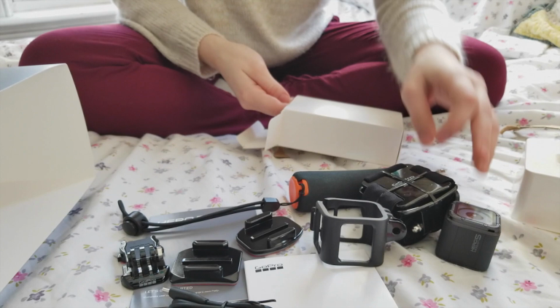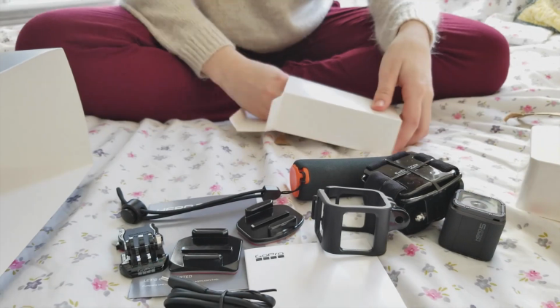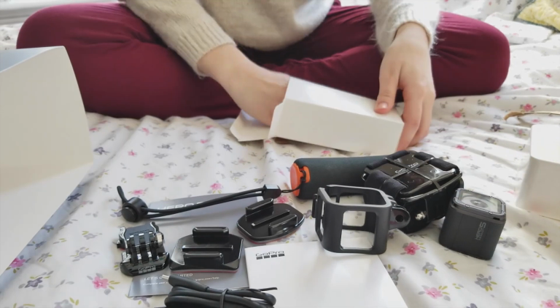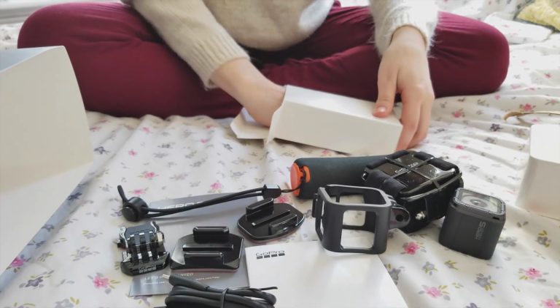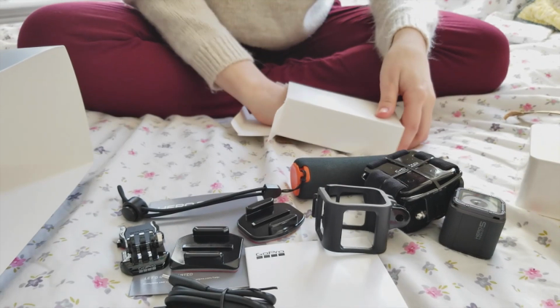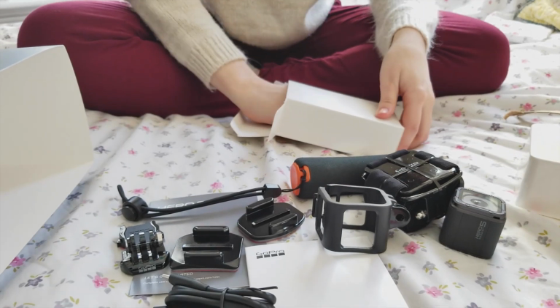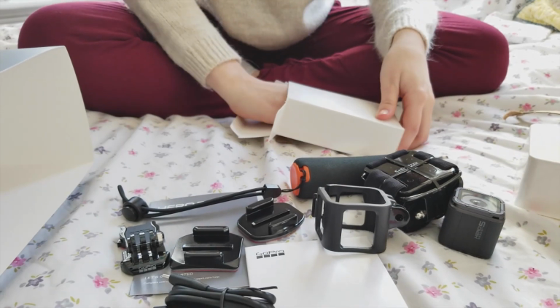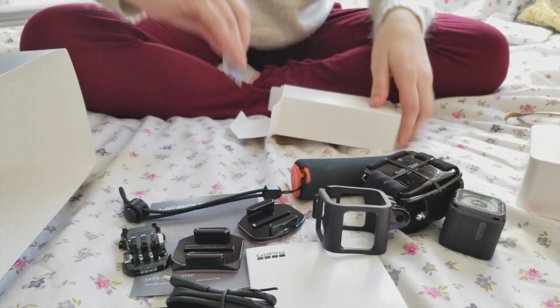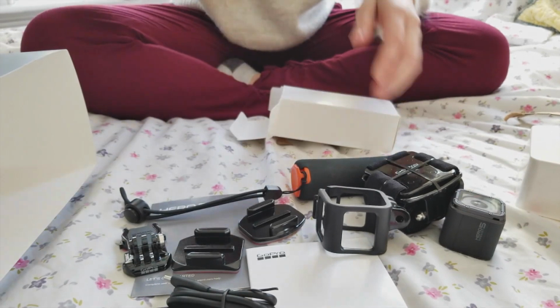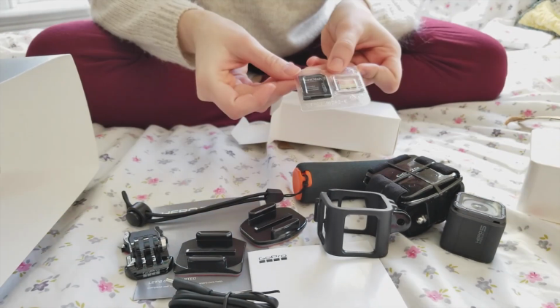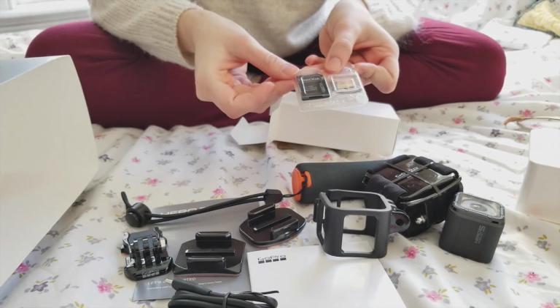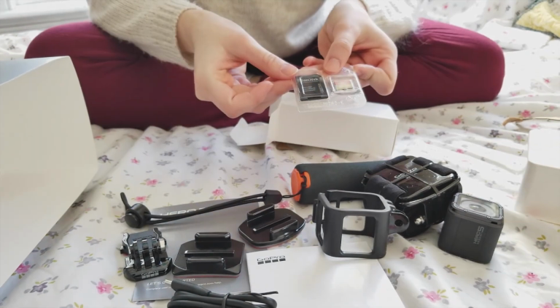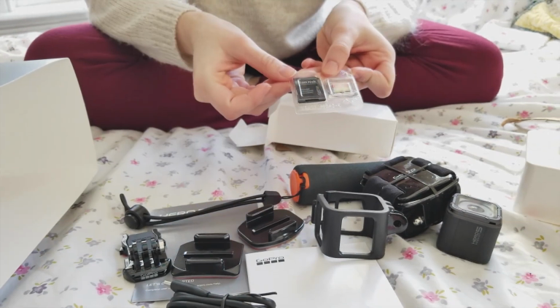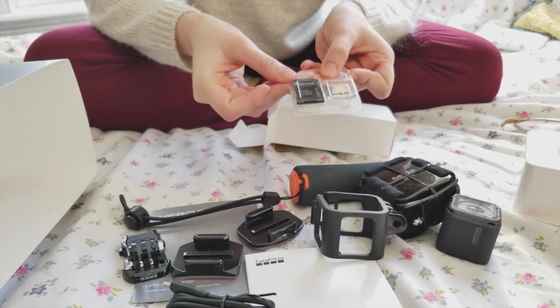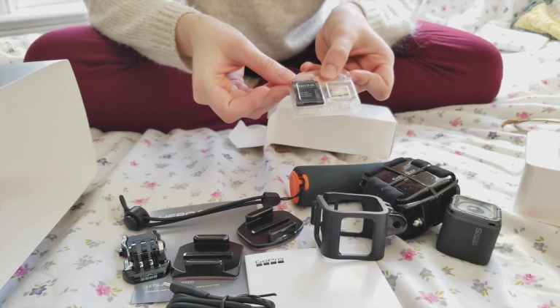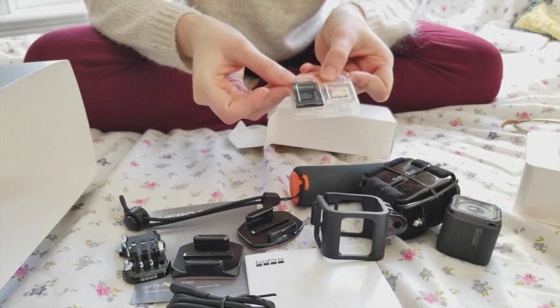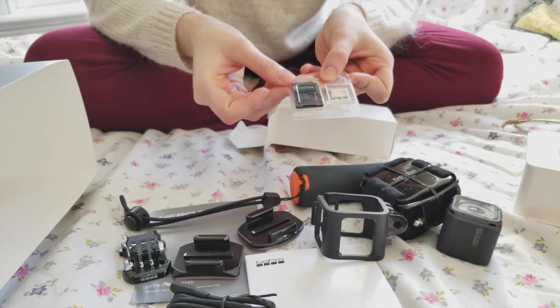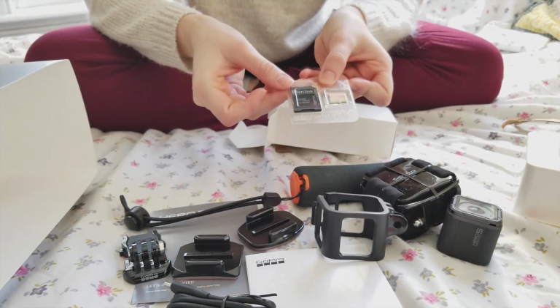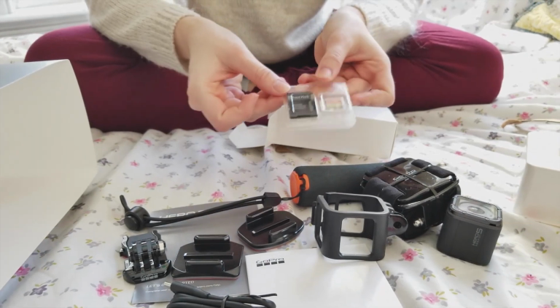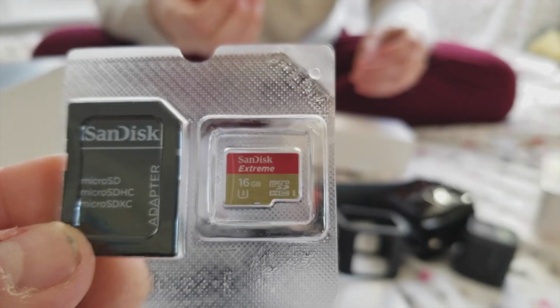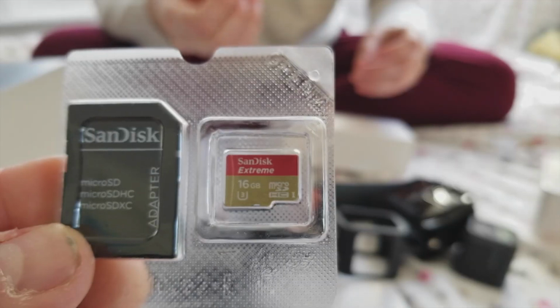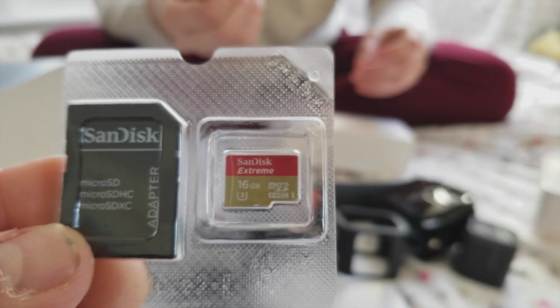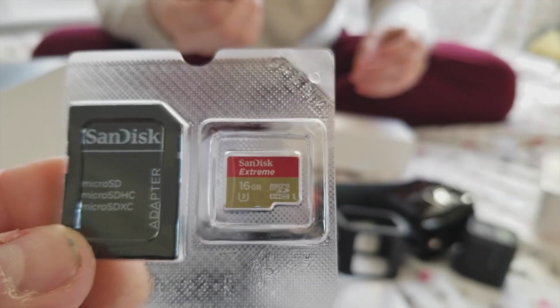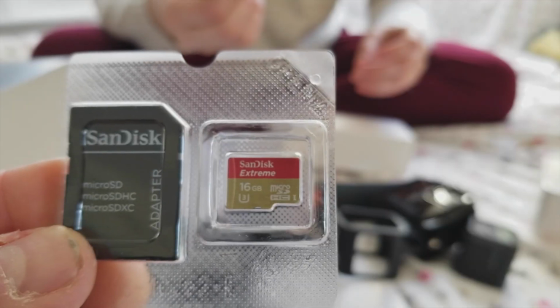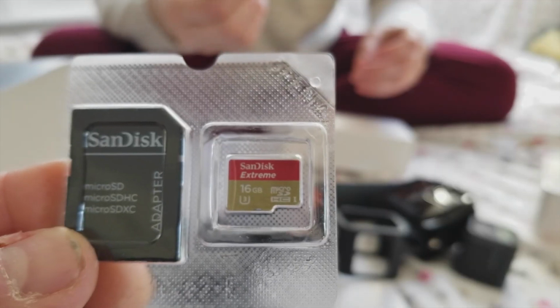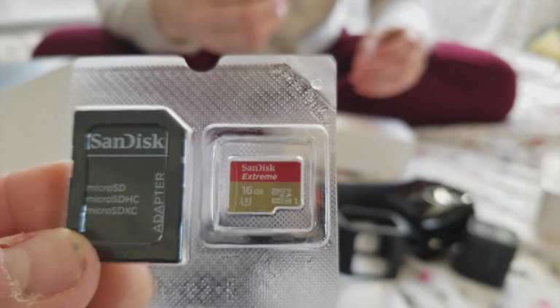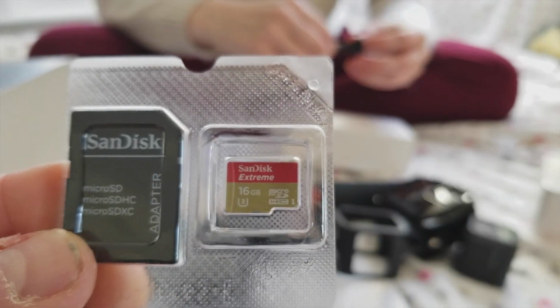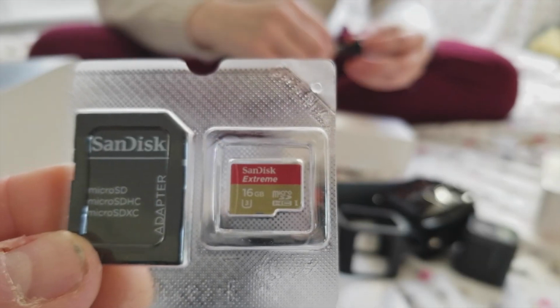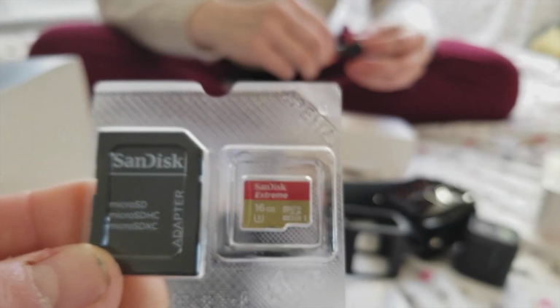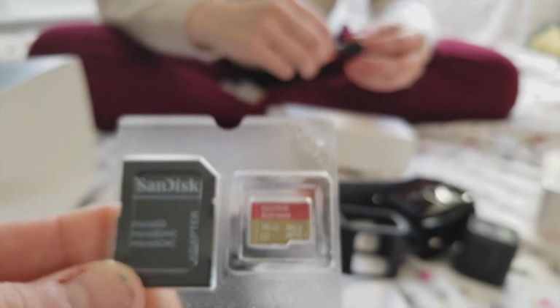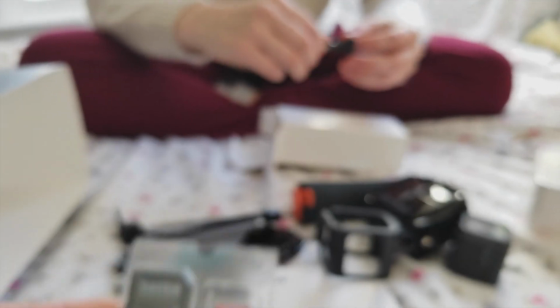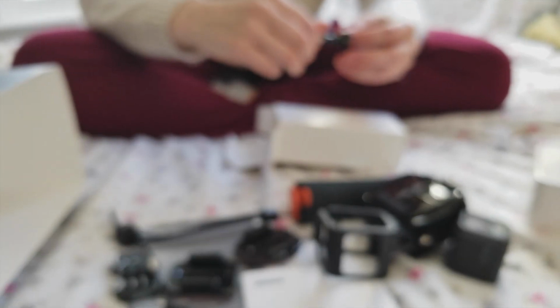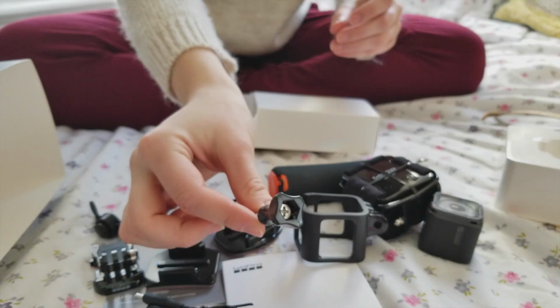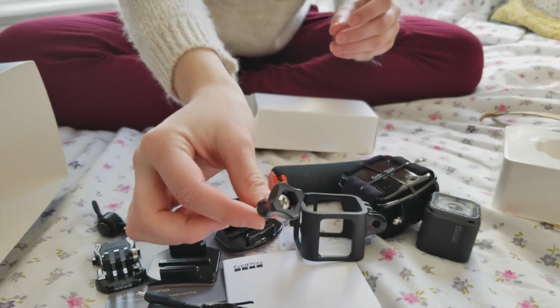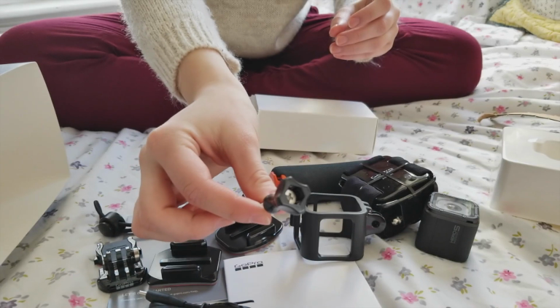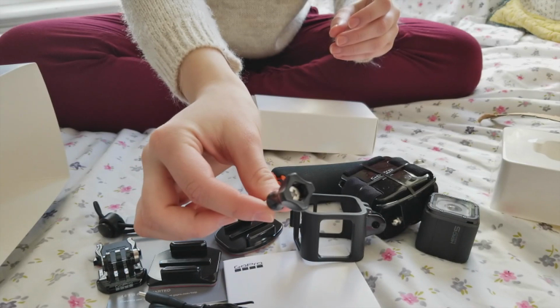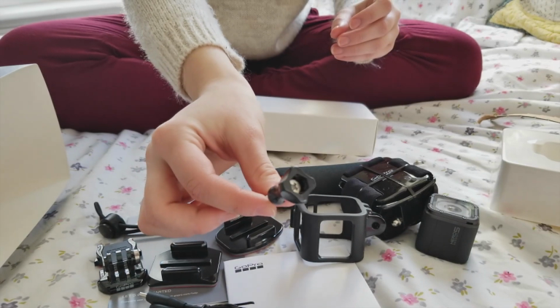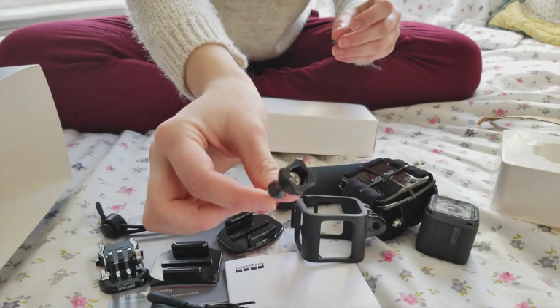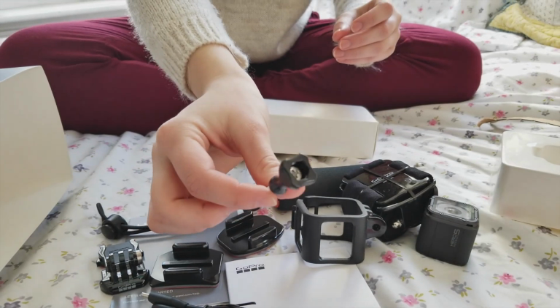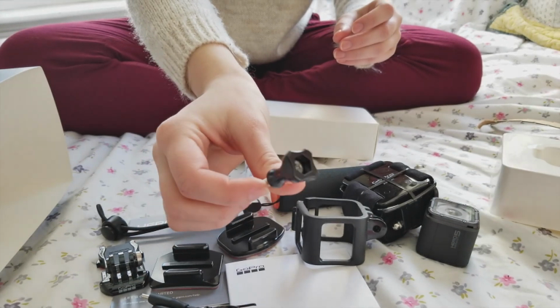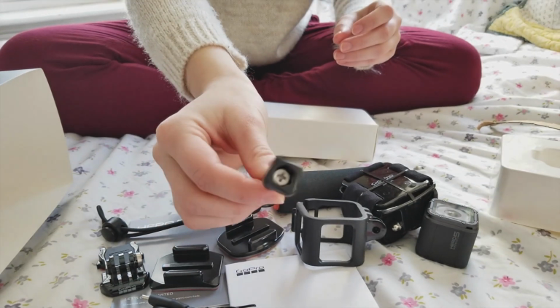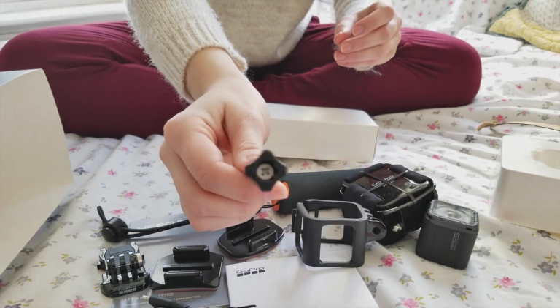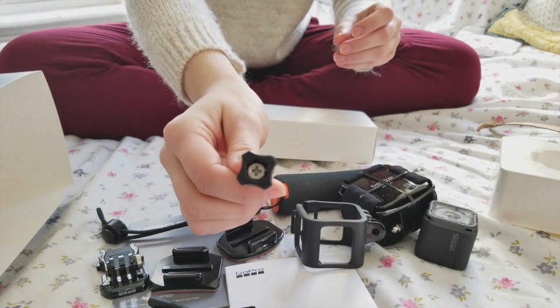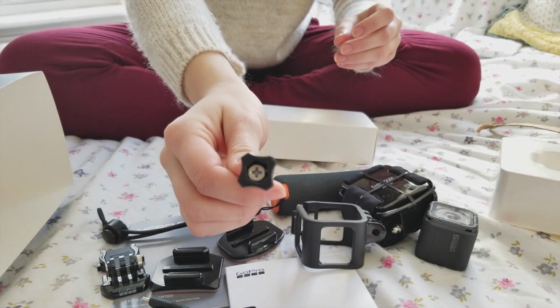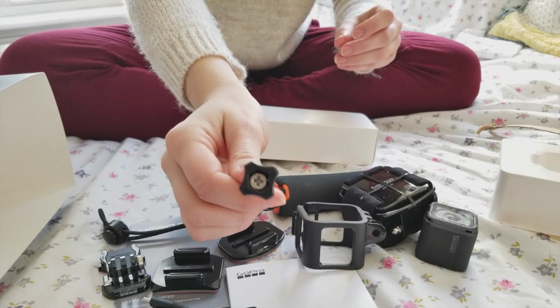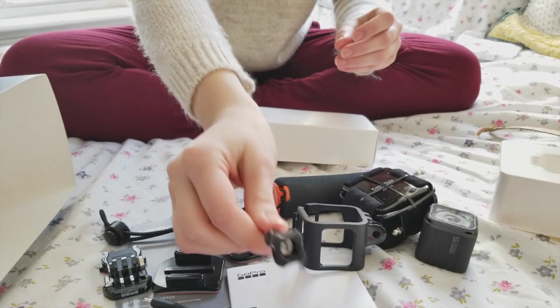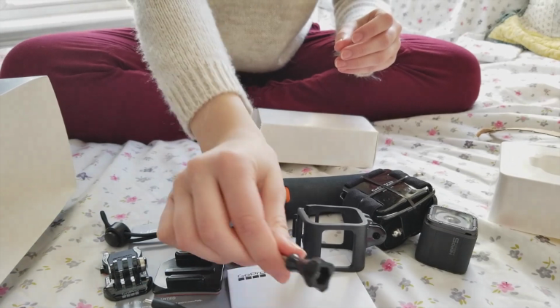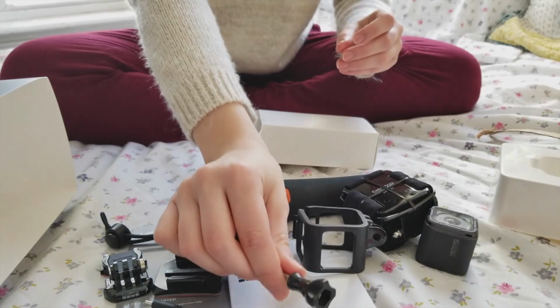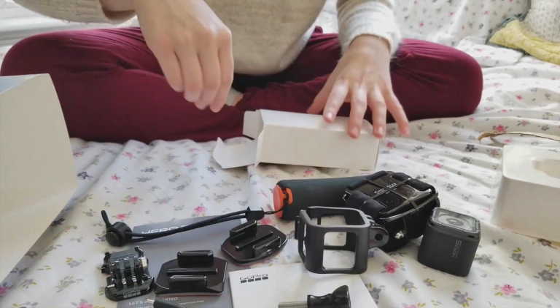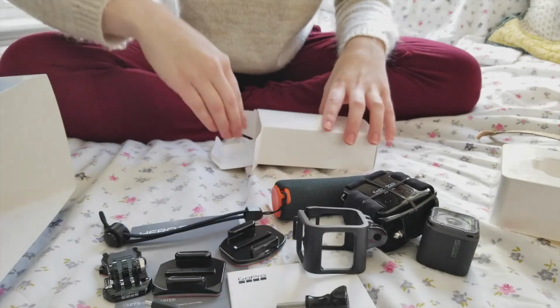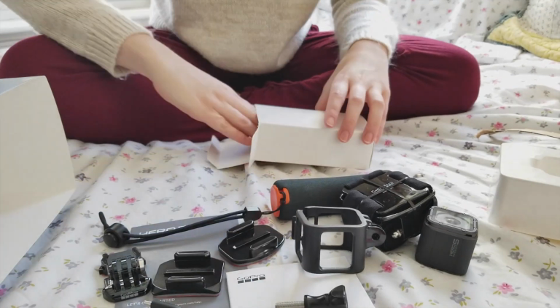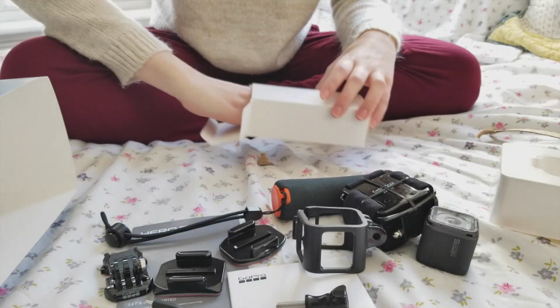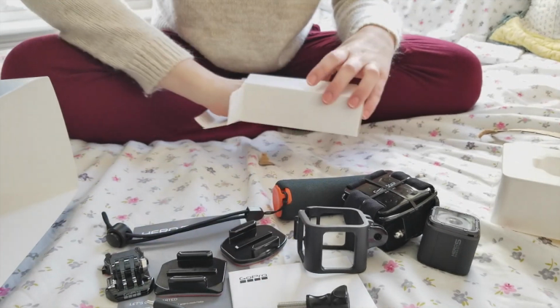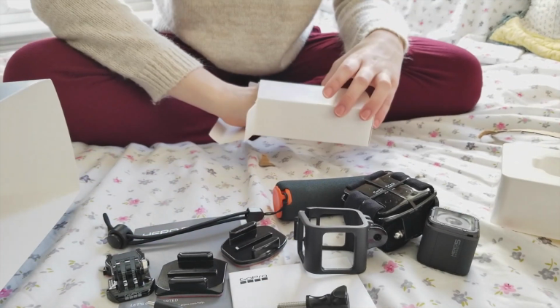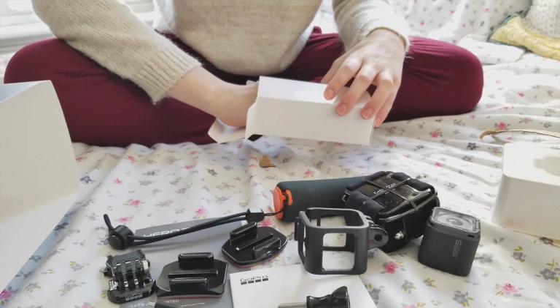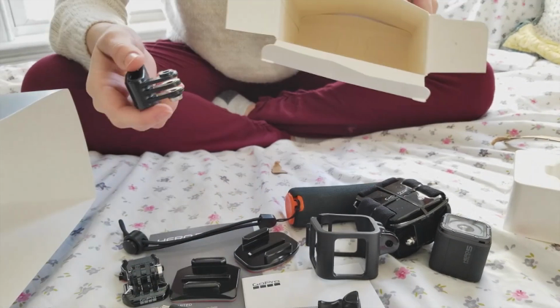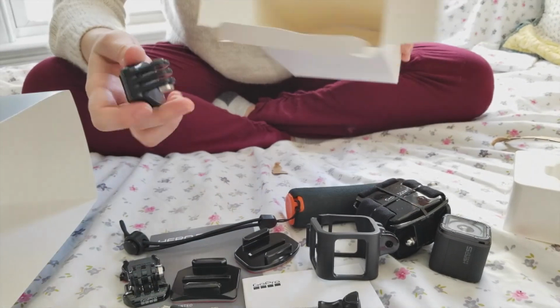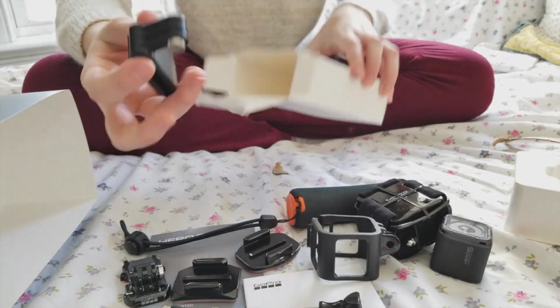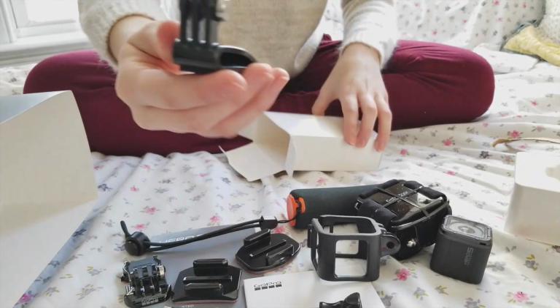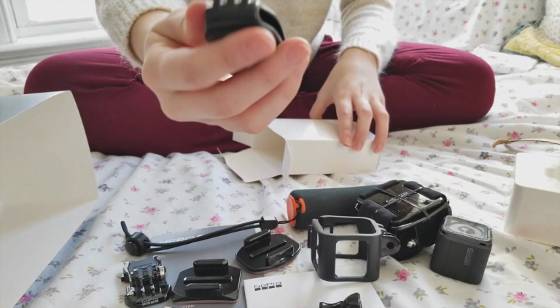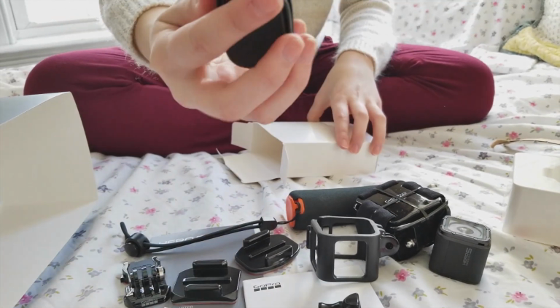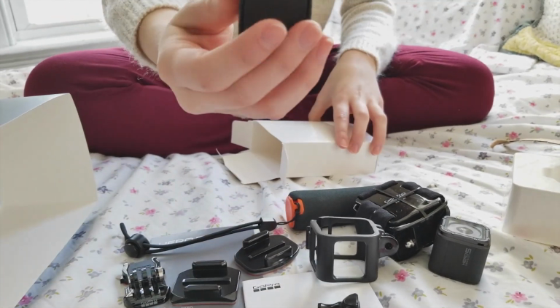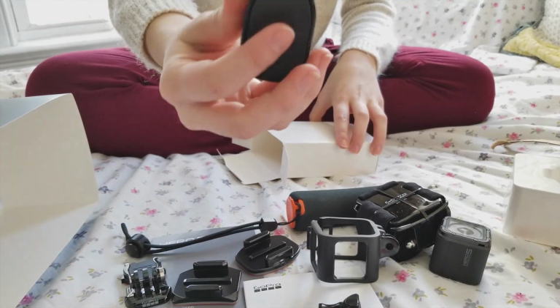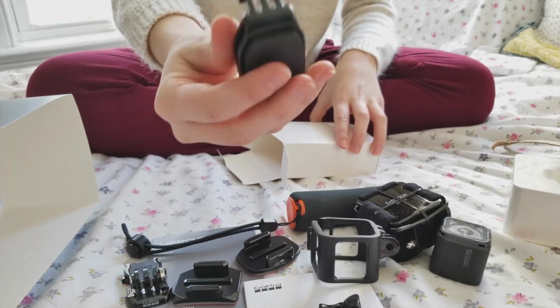Anything else? Memory card — 16 — that's cool. Cool, little screw, whatever it is. Cool.